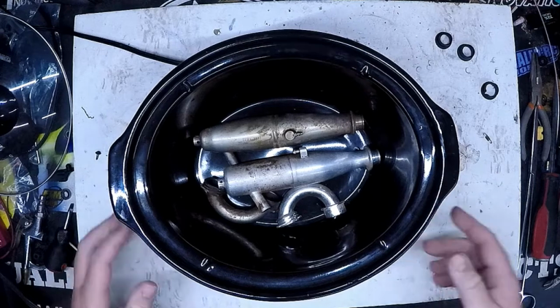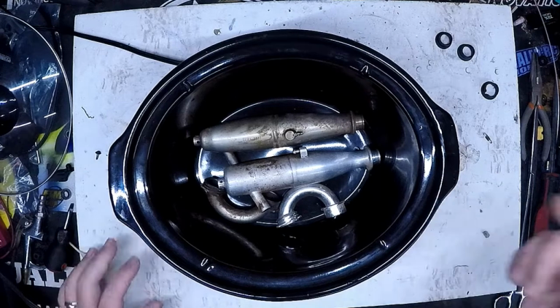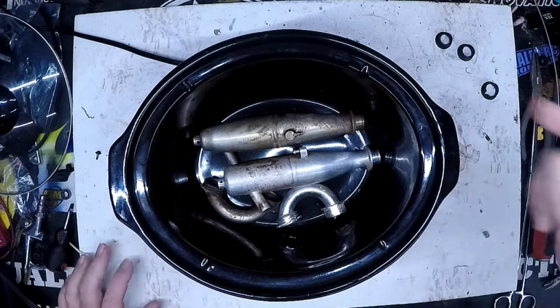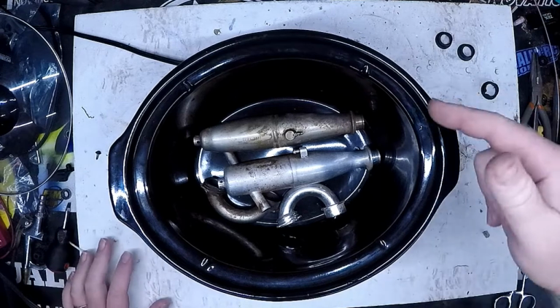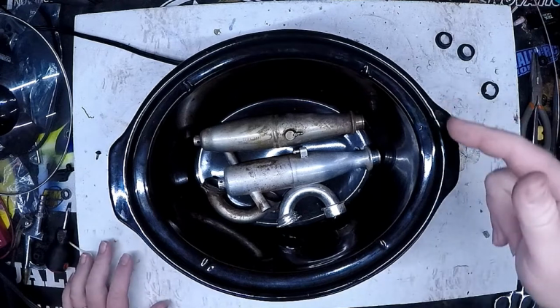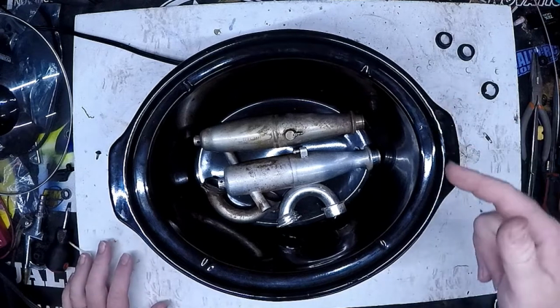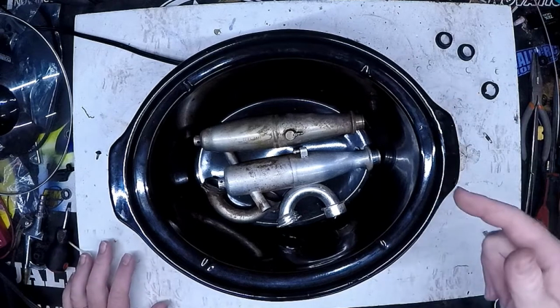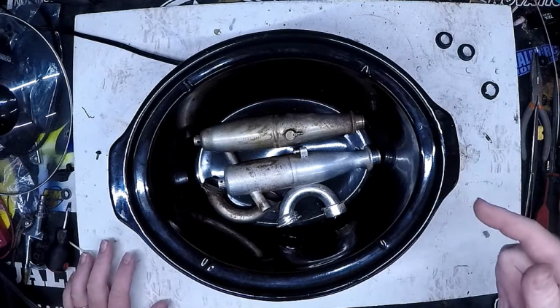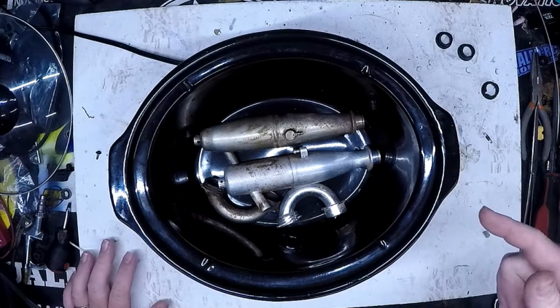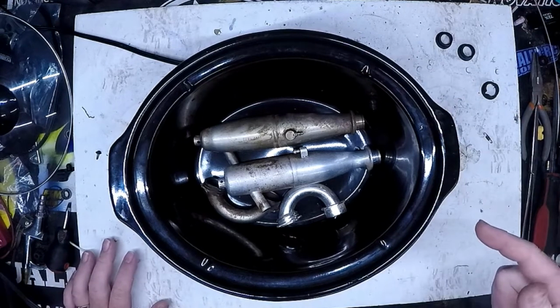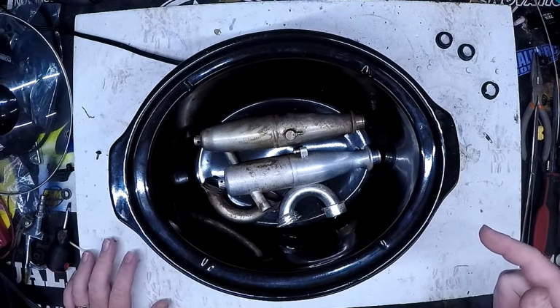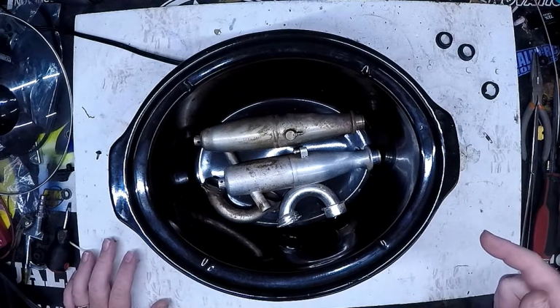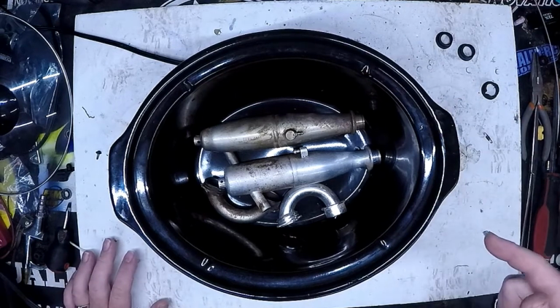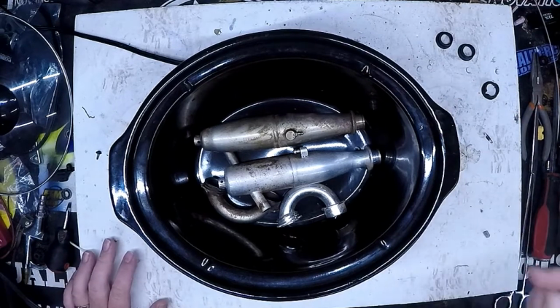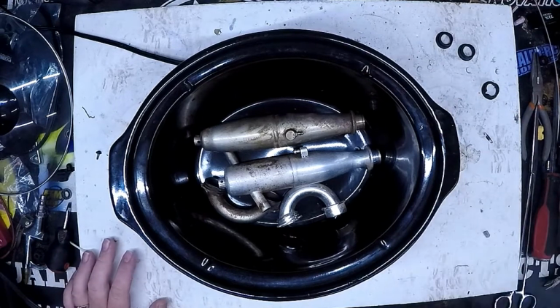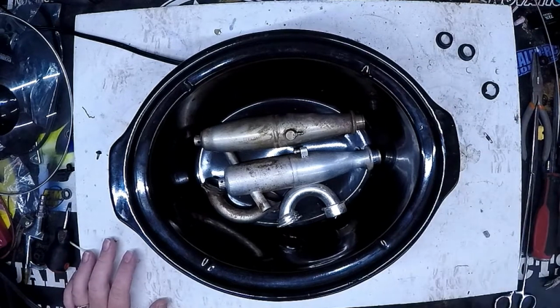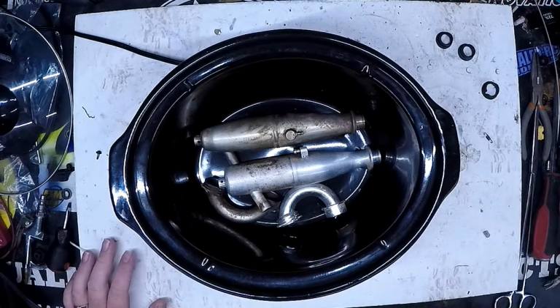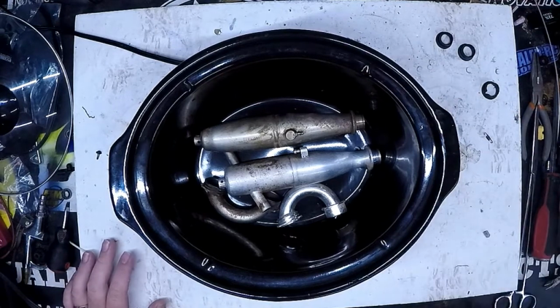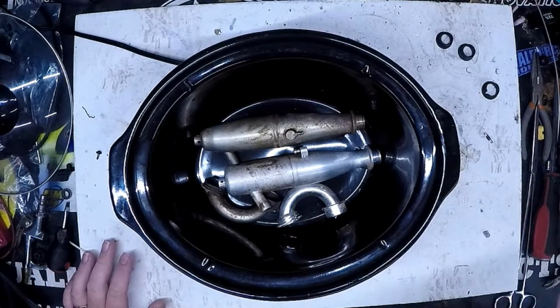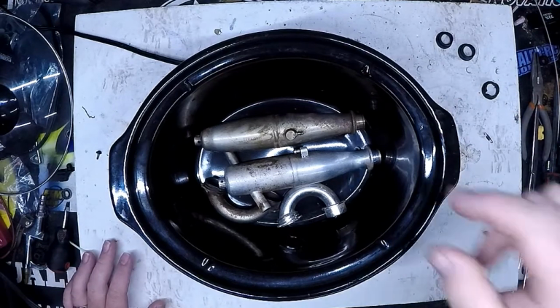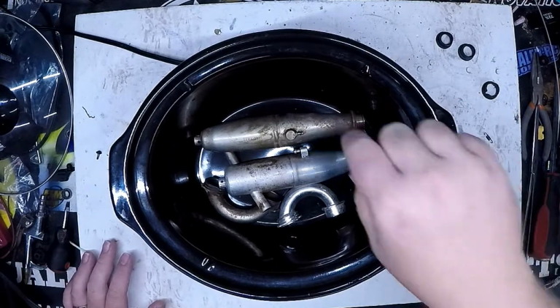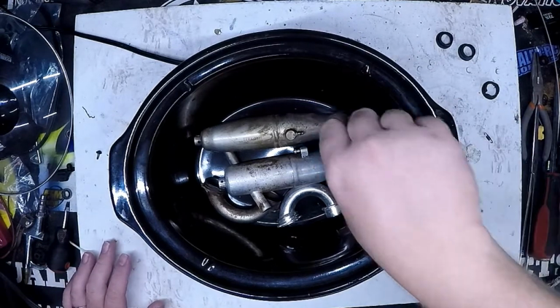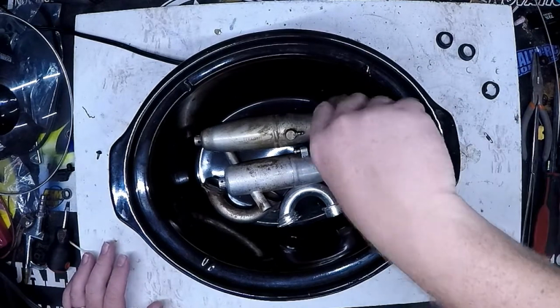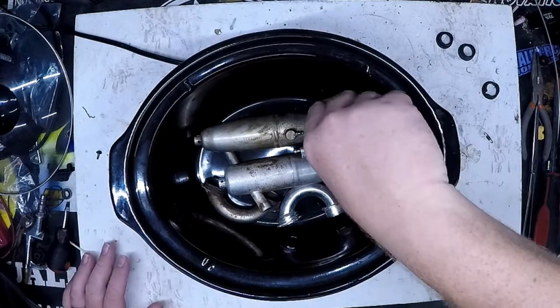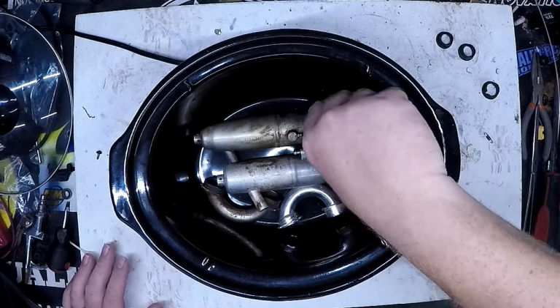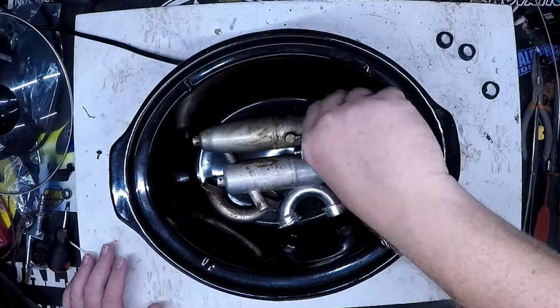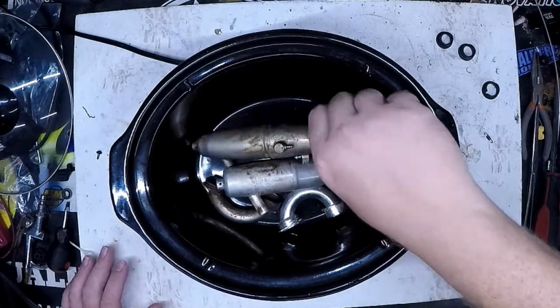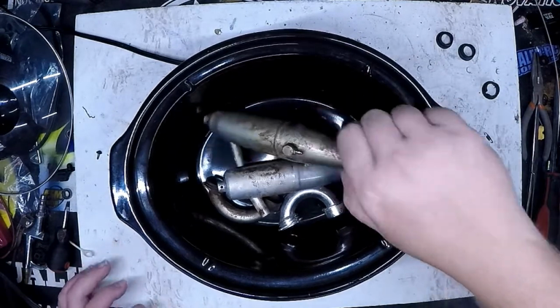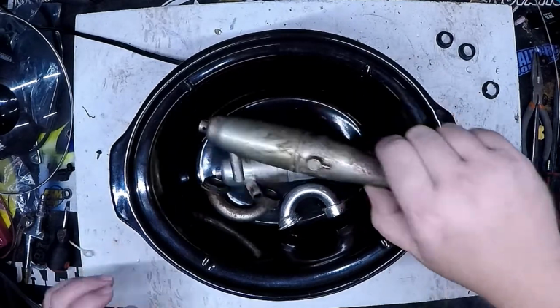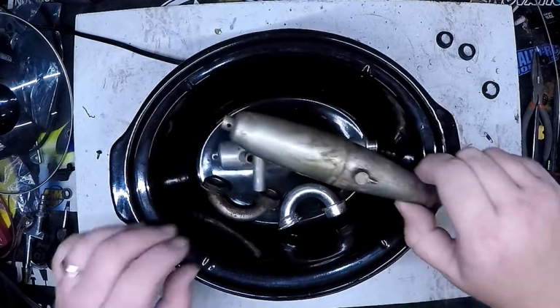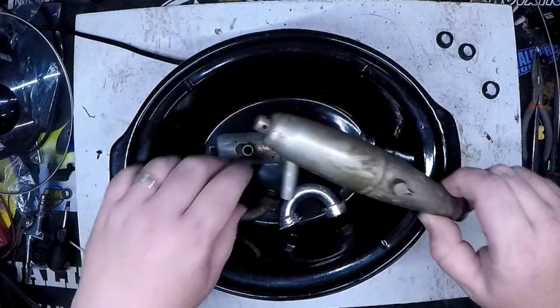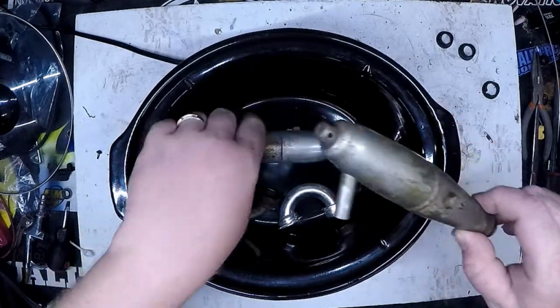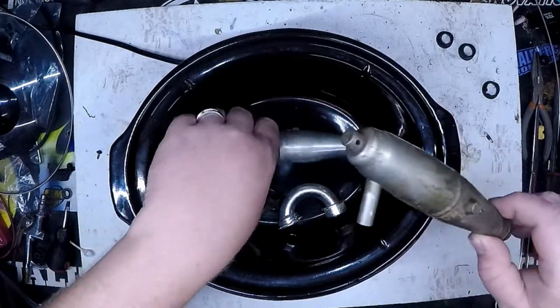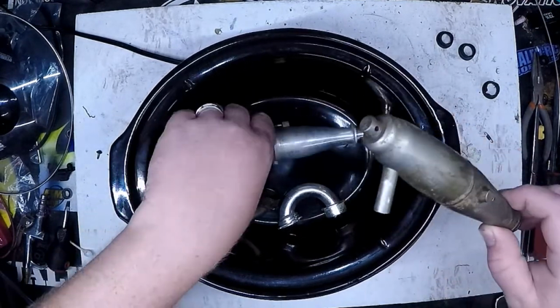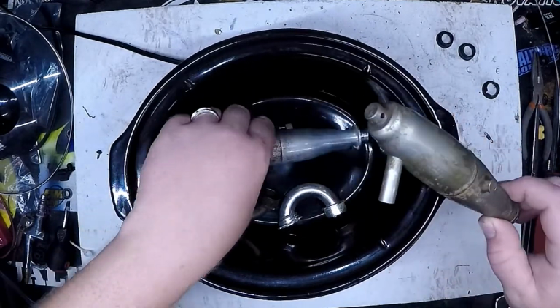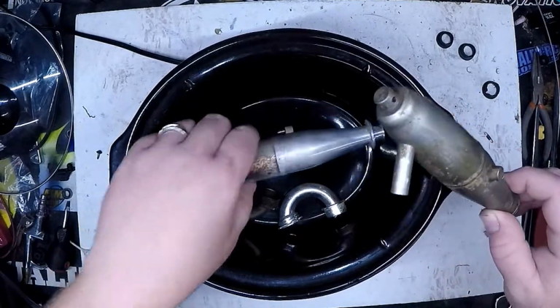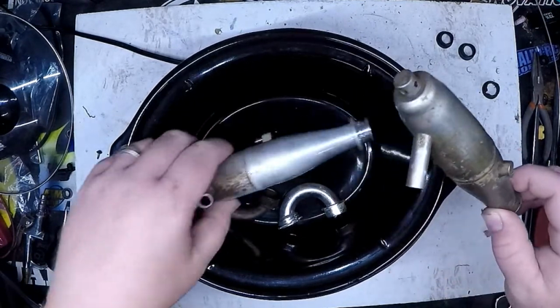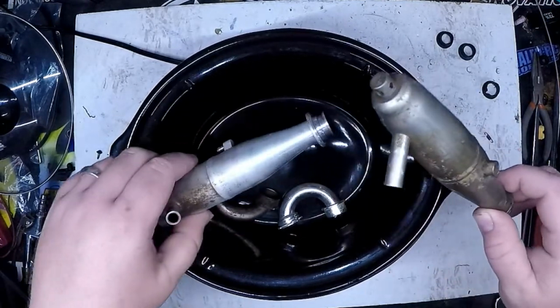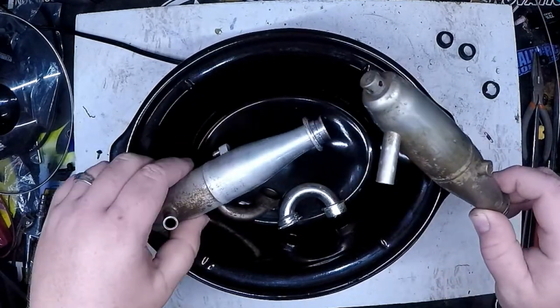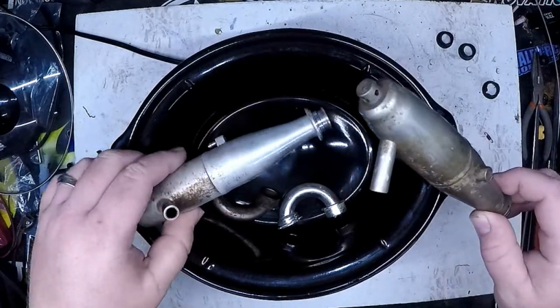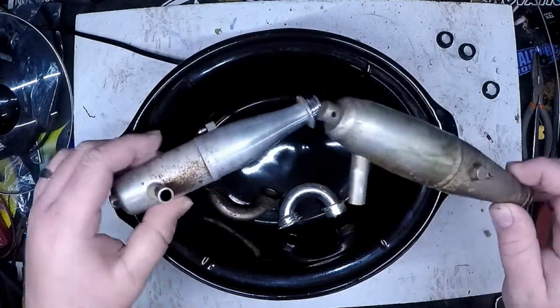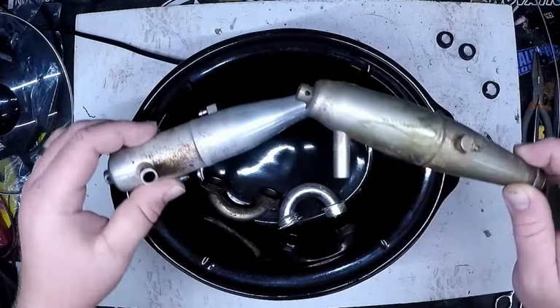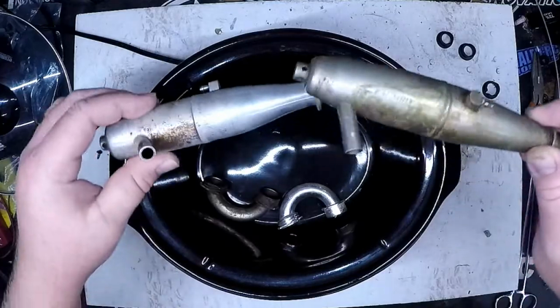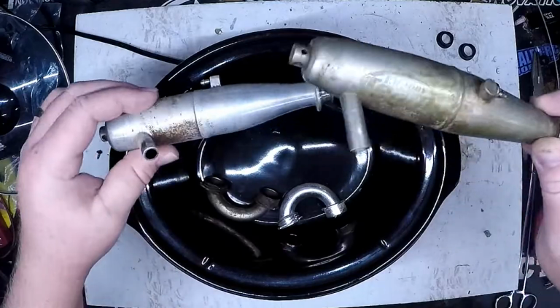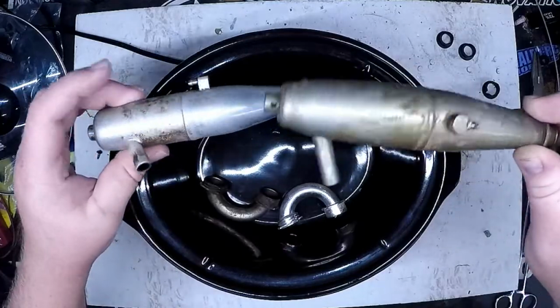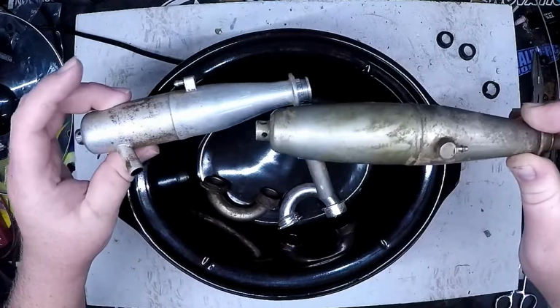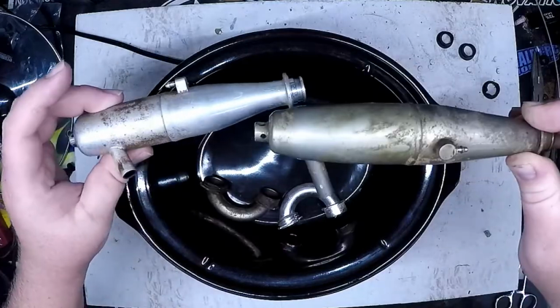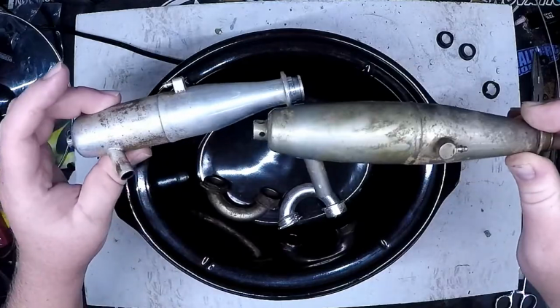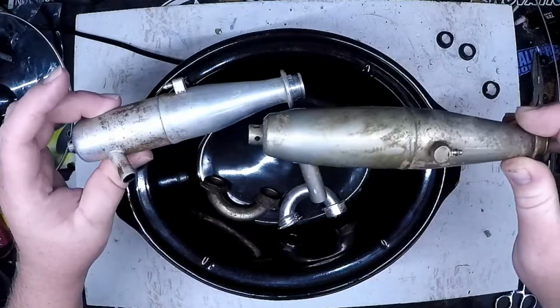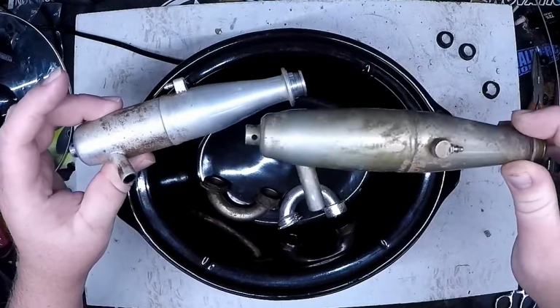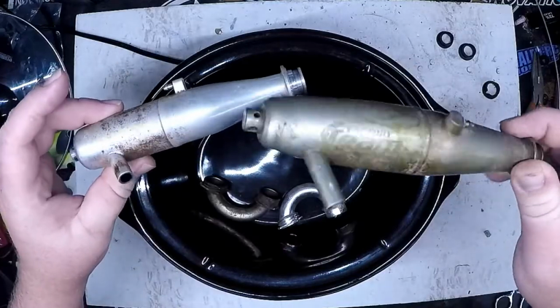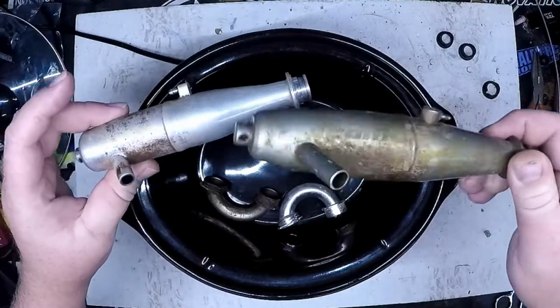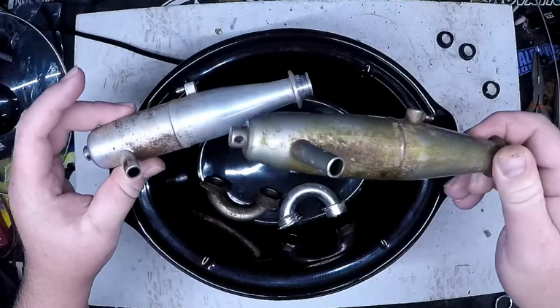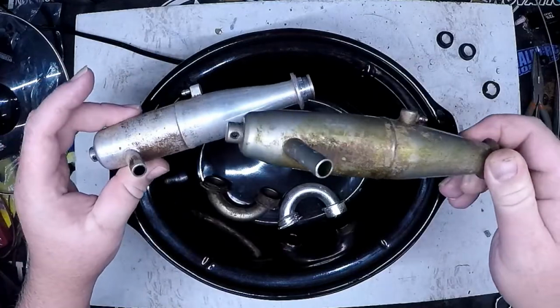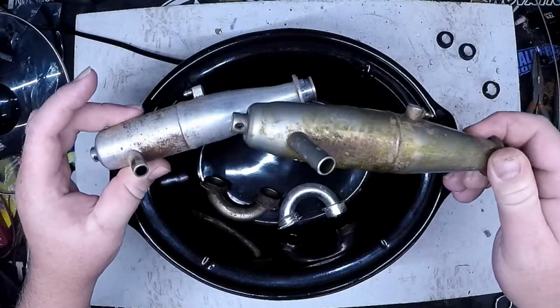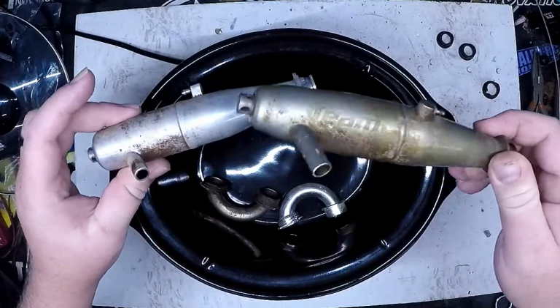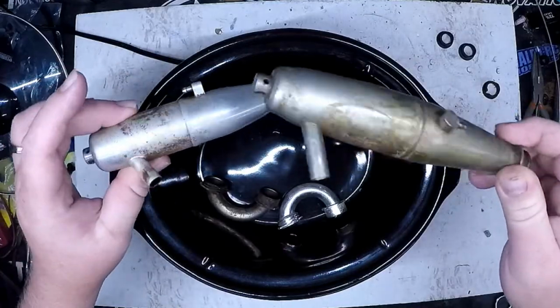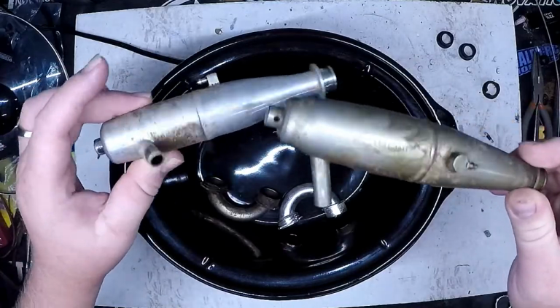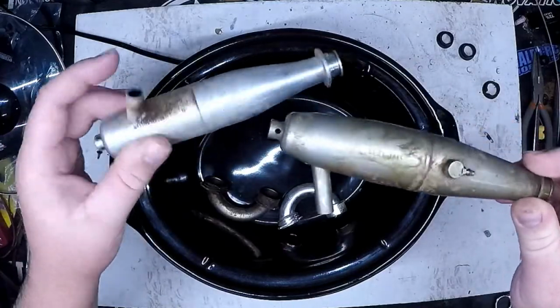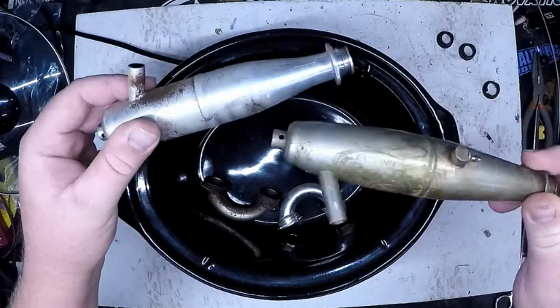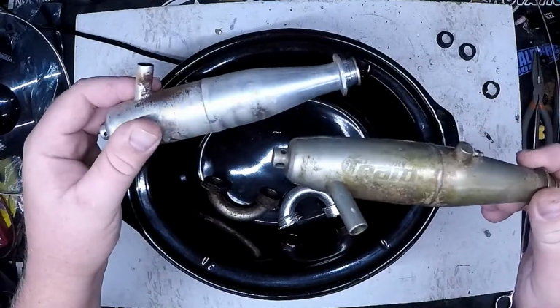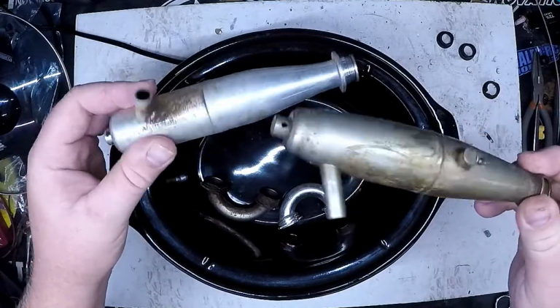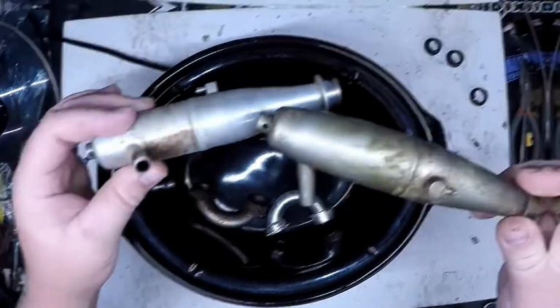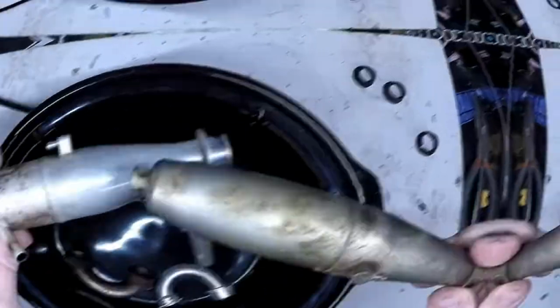Hey everyone, this is Jeremy here at RC Collaborative and today we're going to try an easier way to clean these pipes.